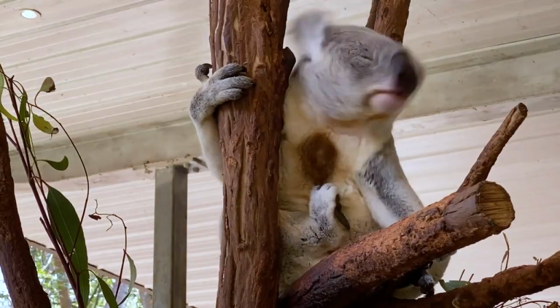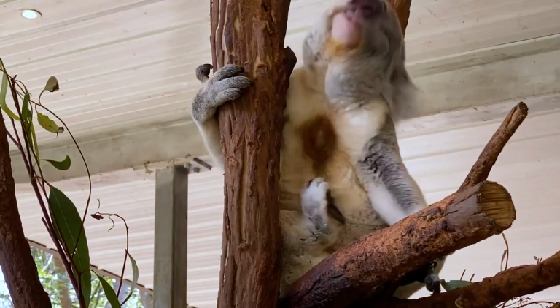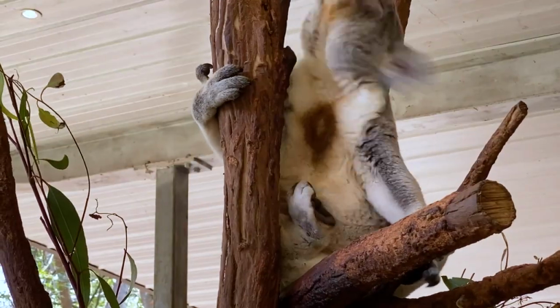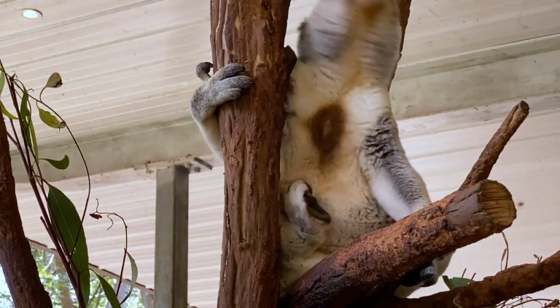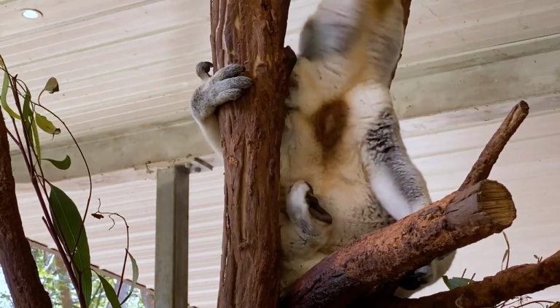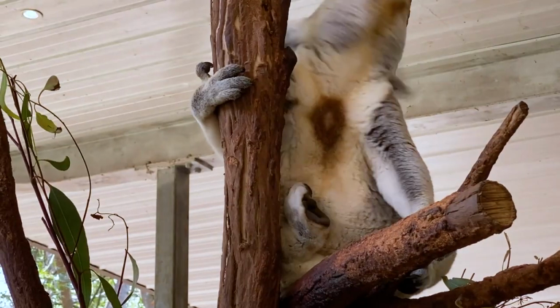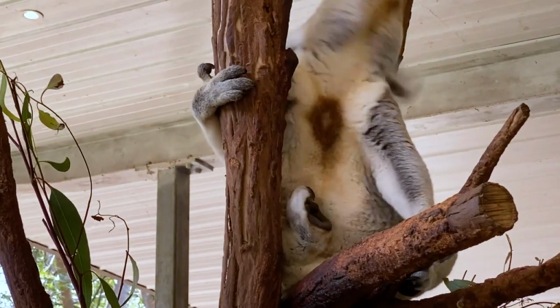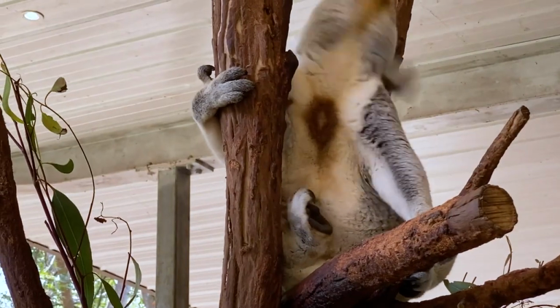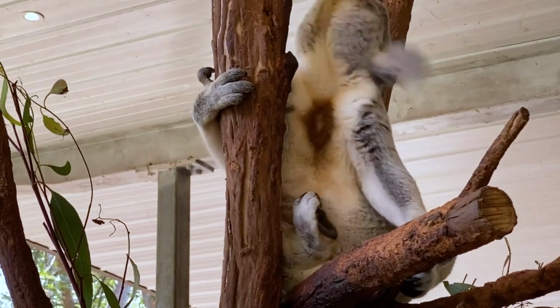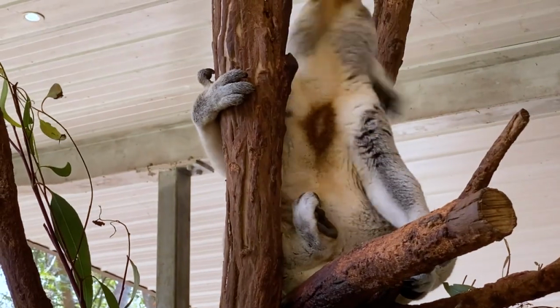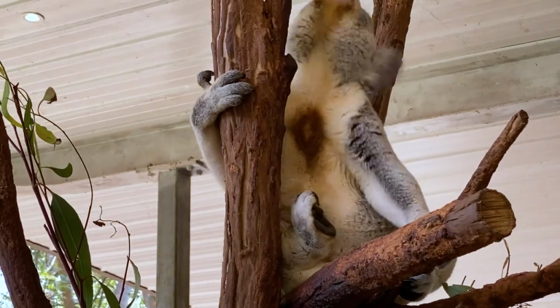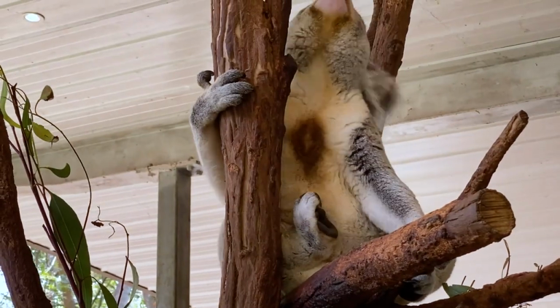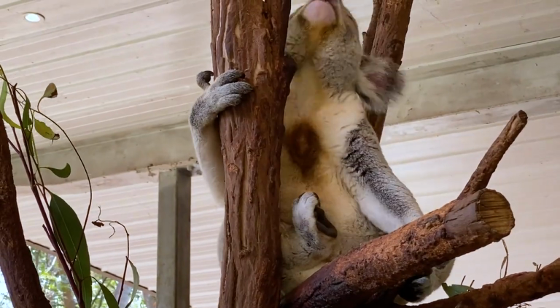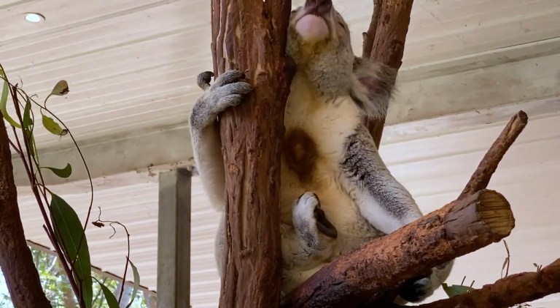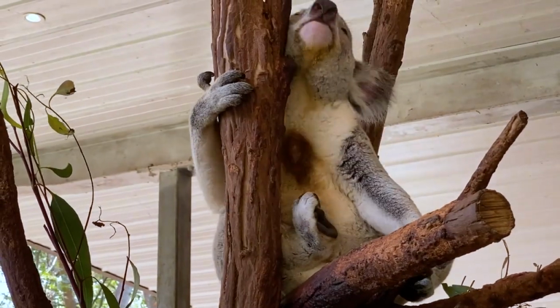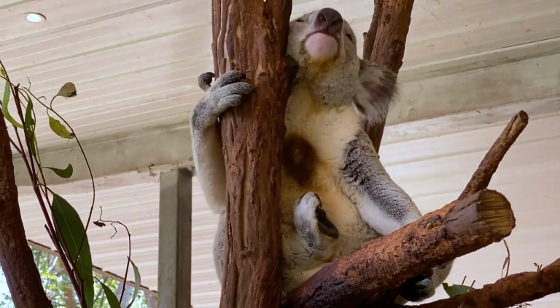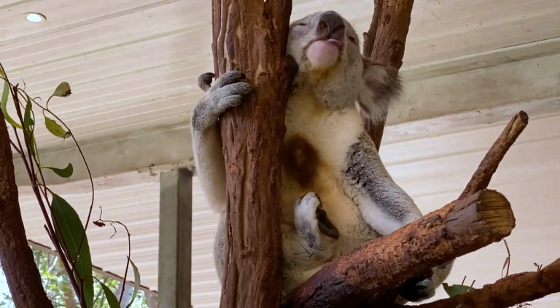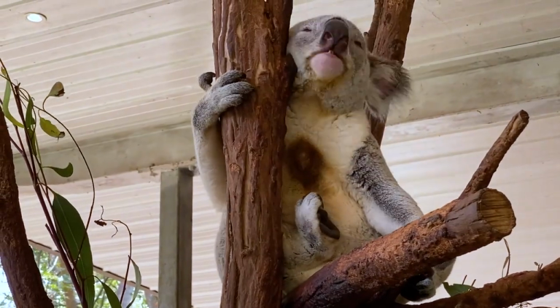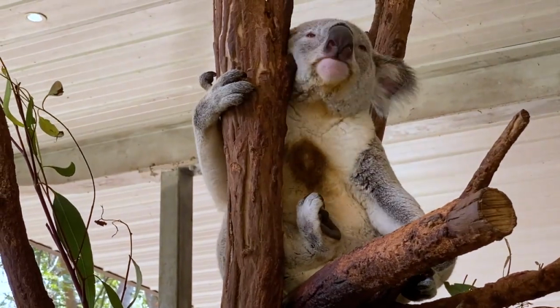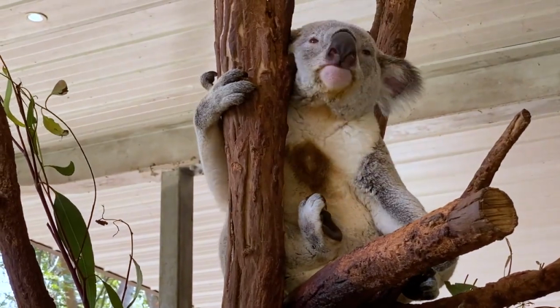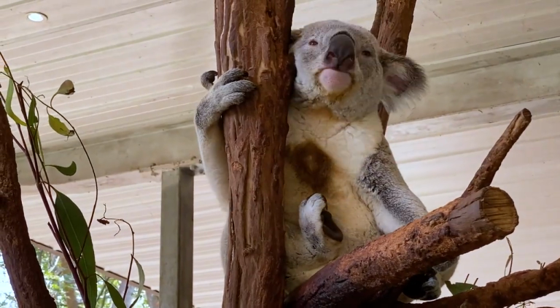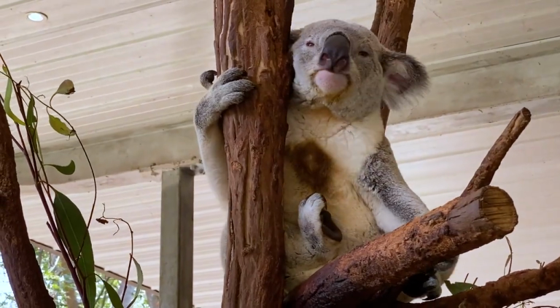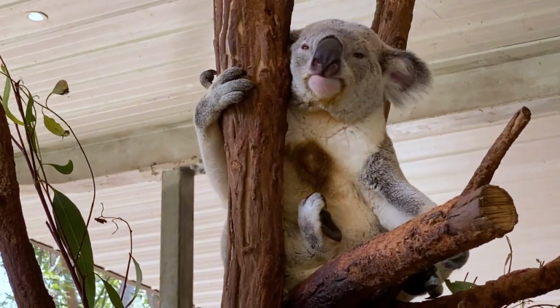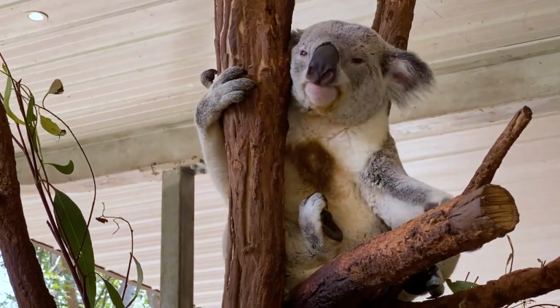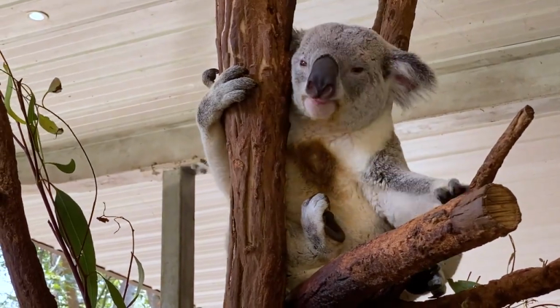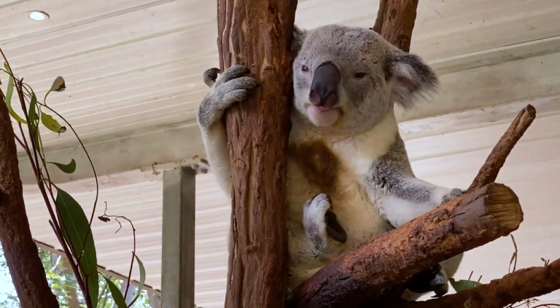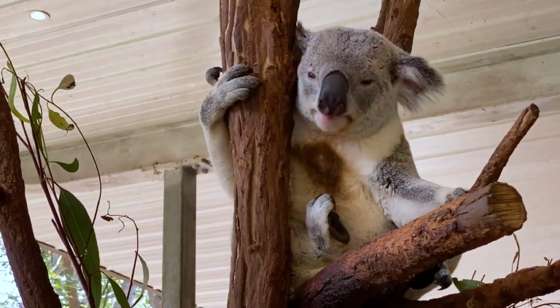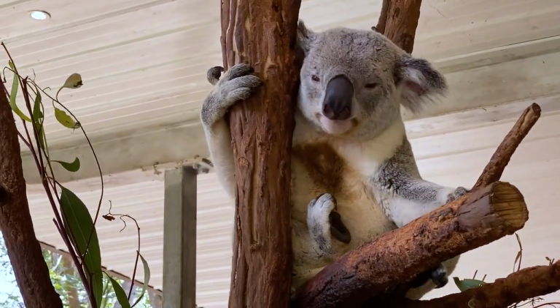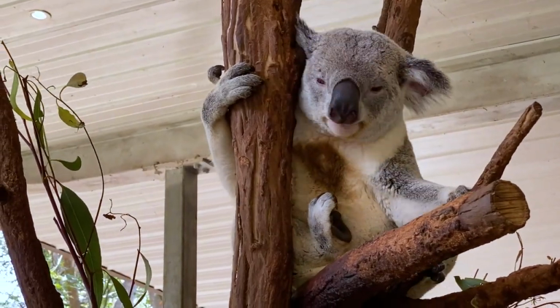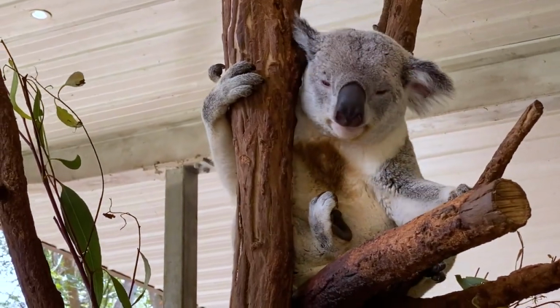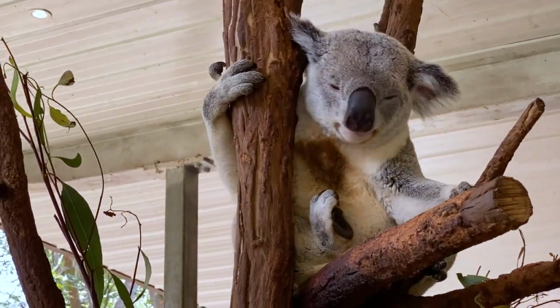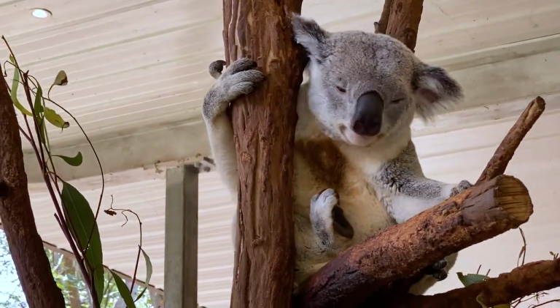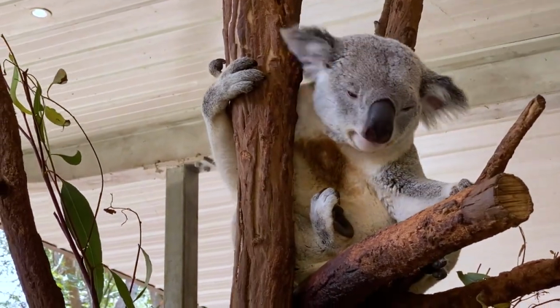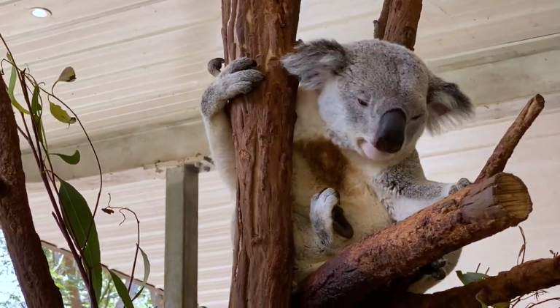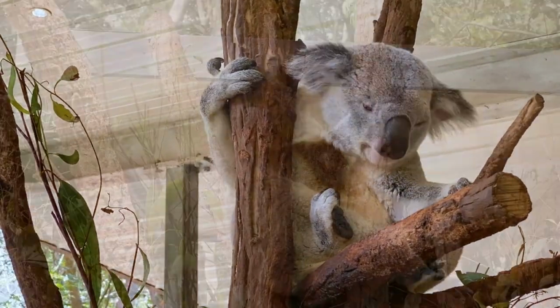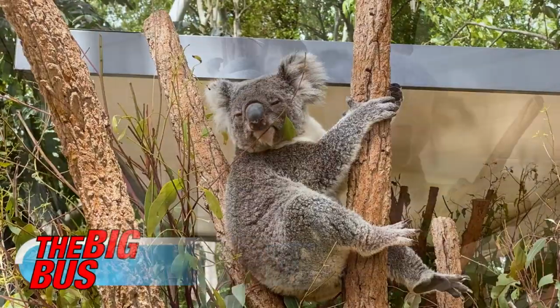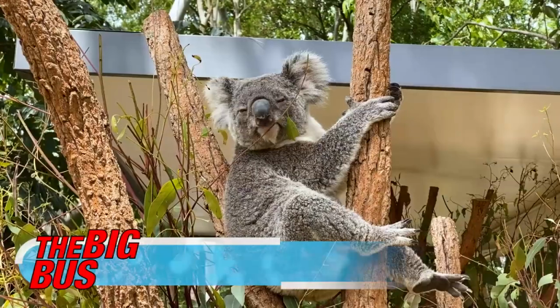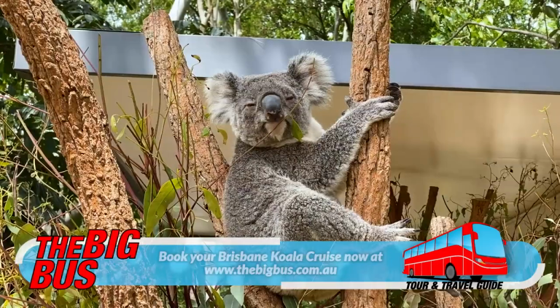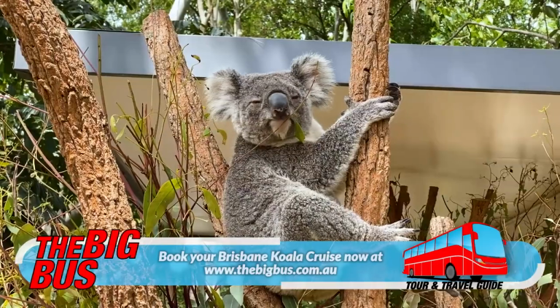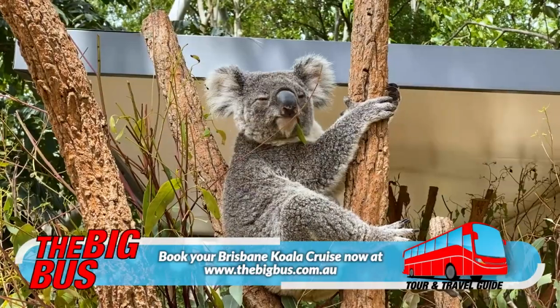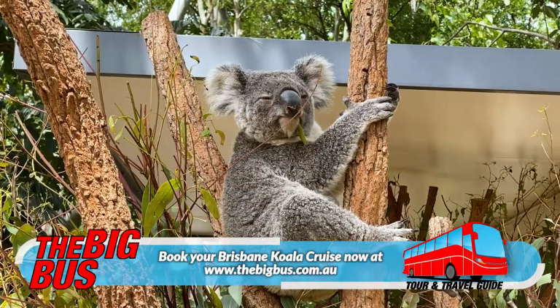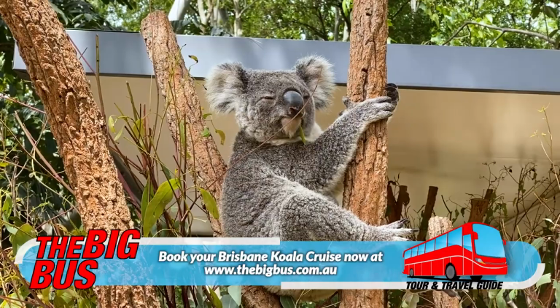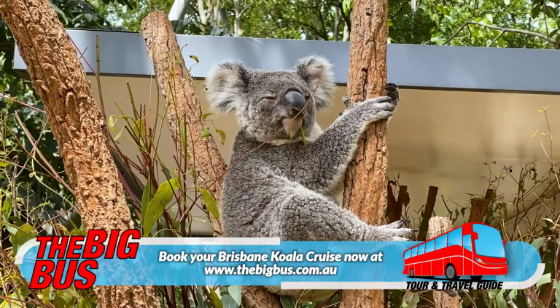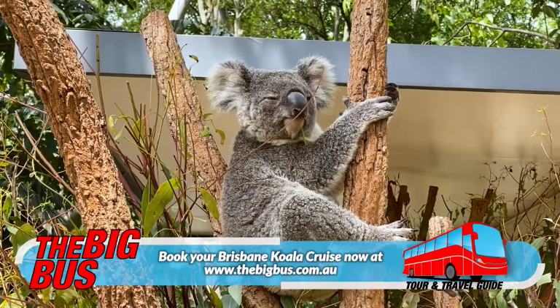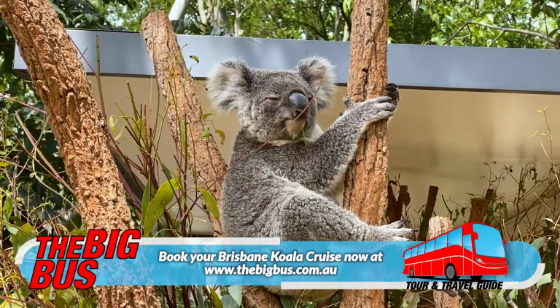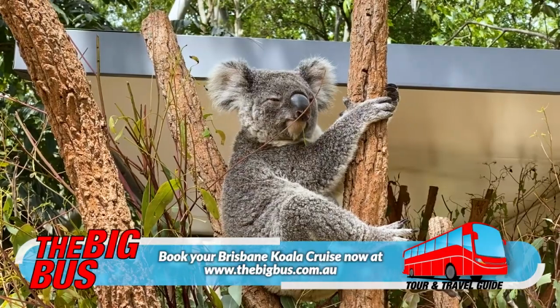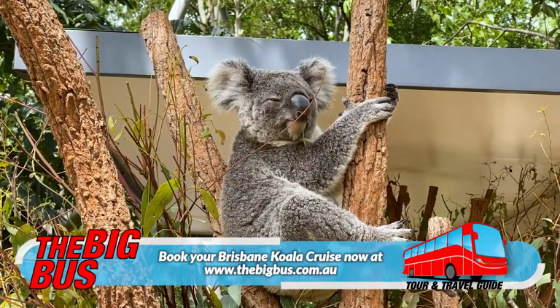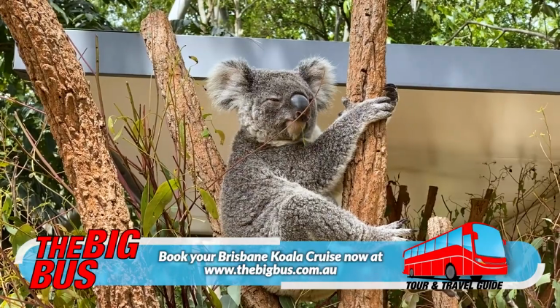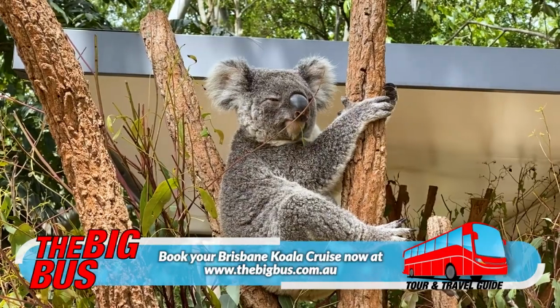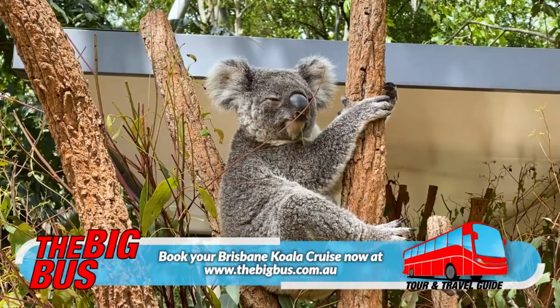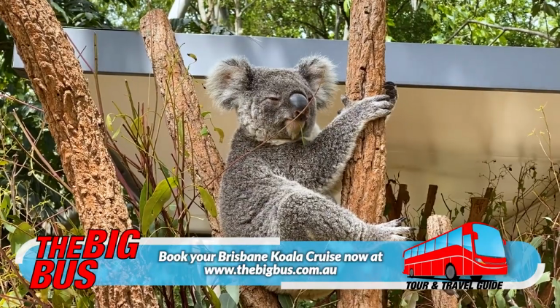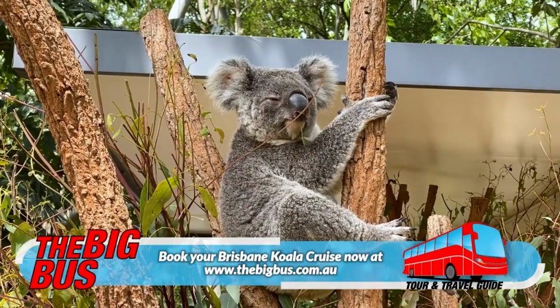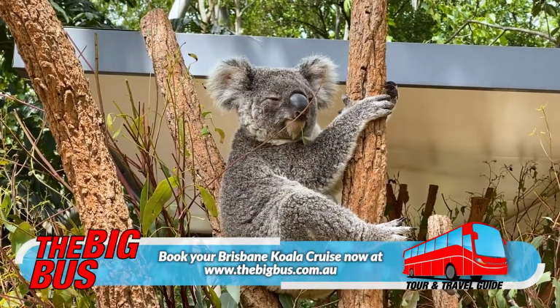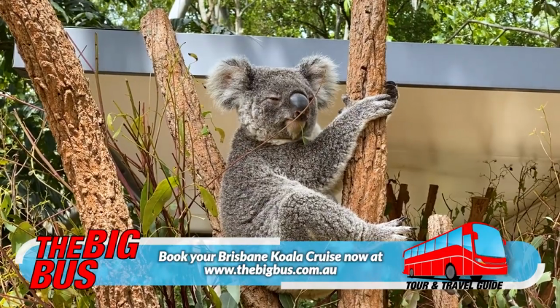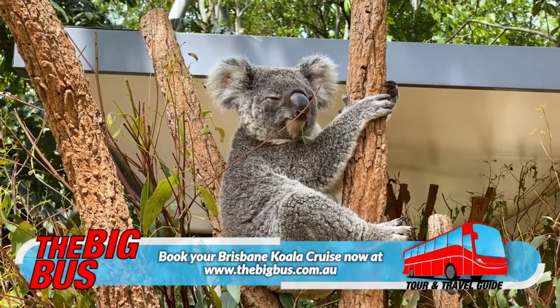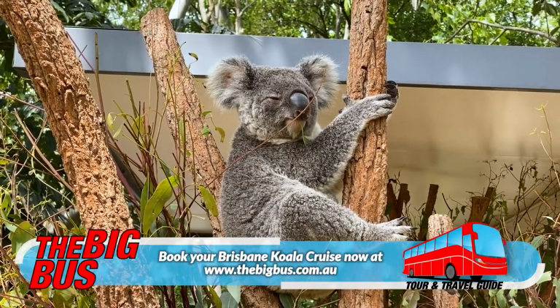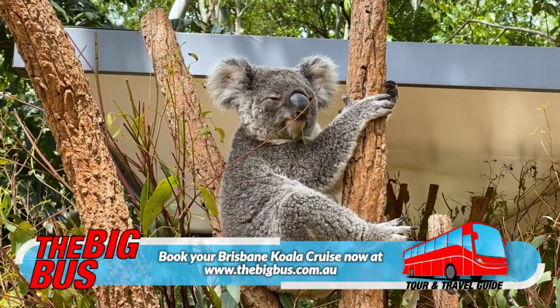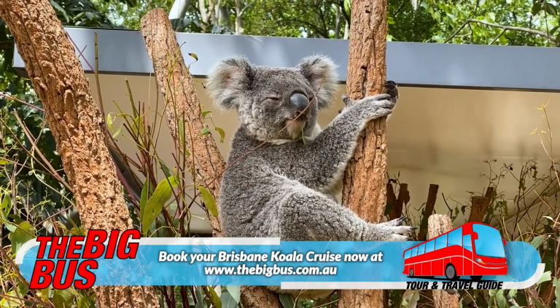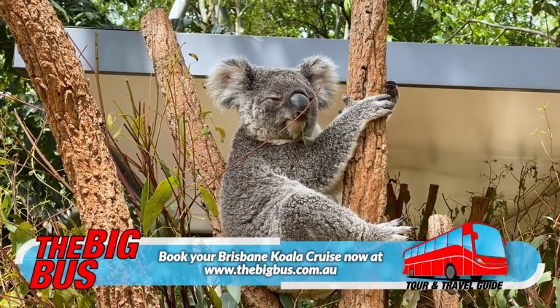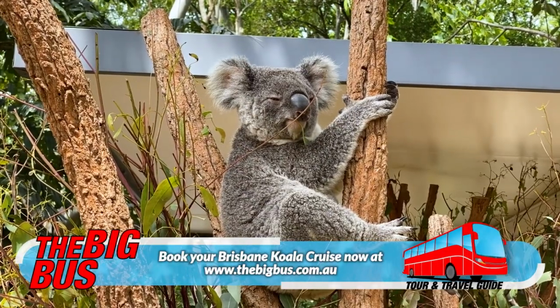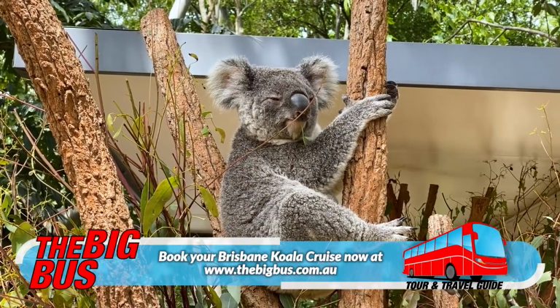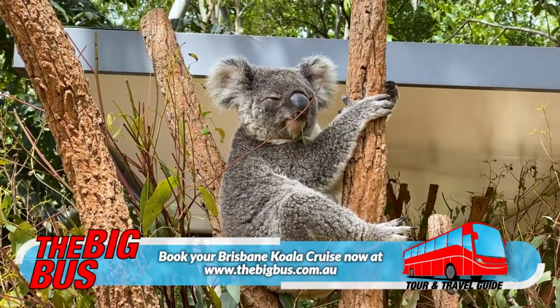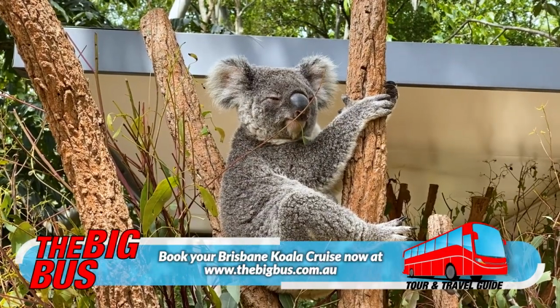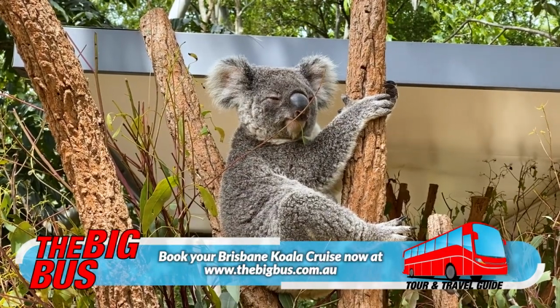For more ideas for amazing things to see and do in Brisbane, just visit our website.